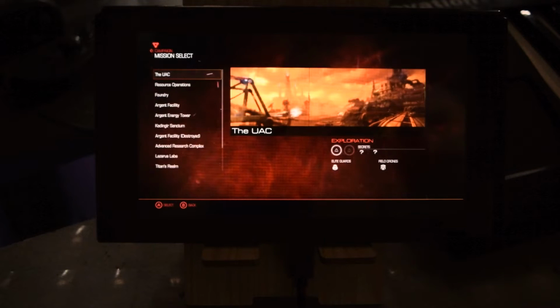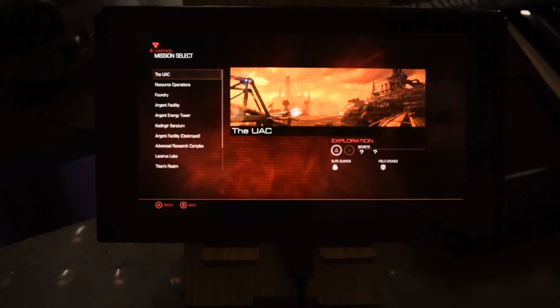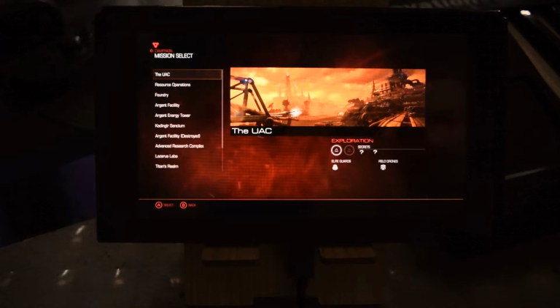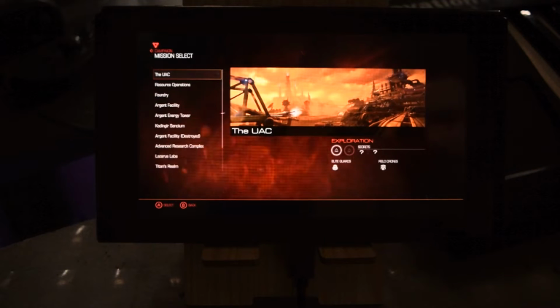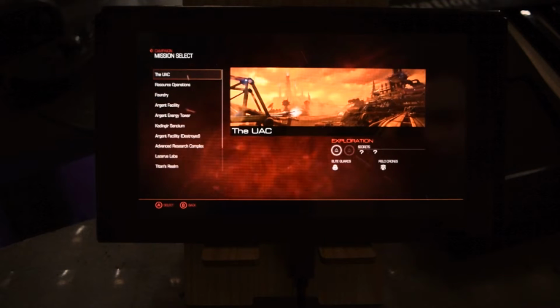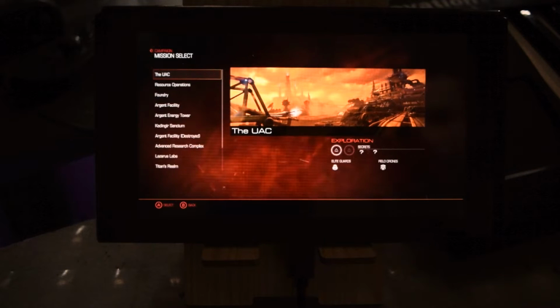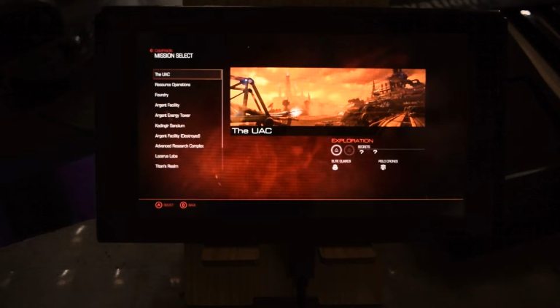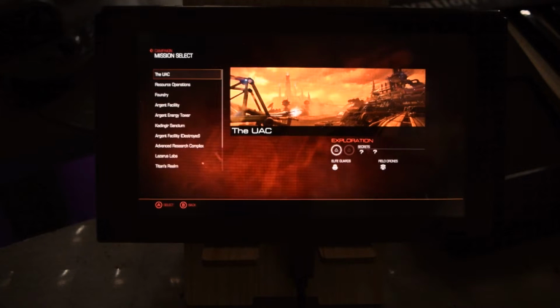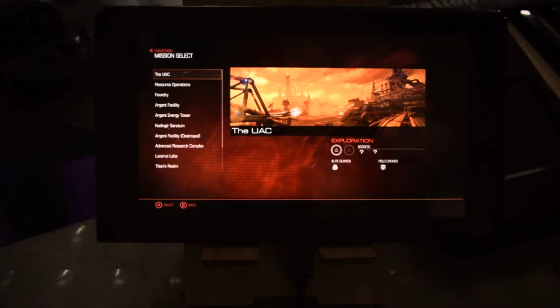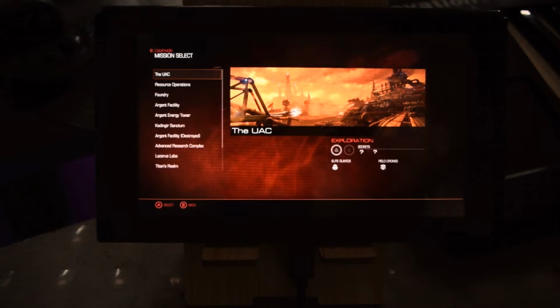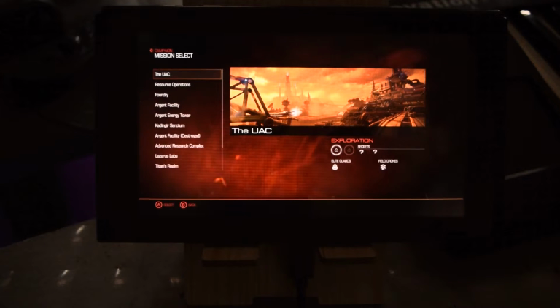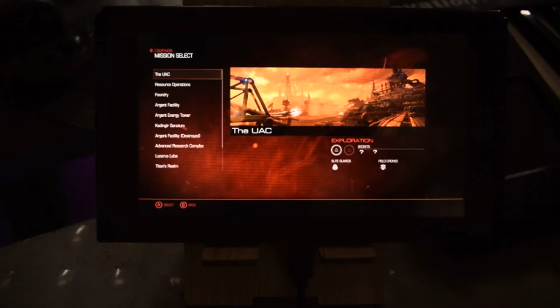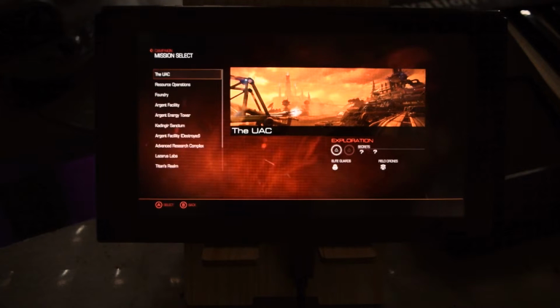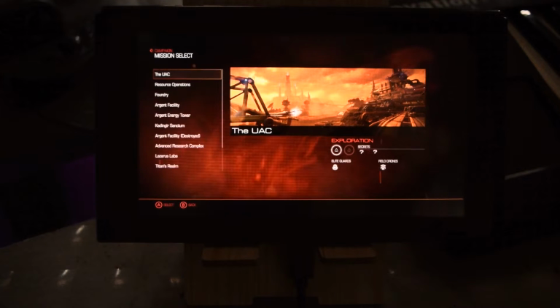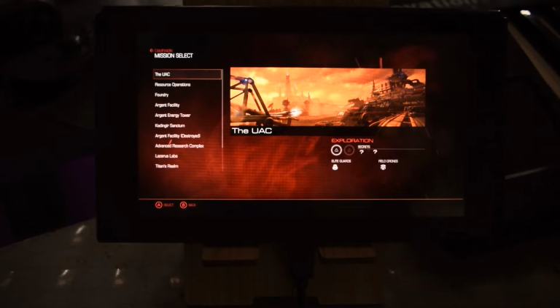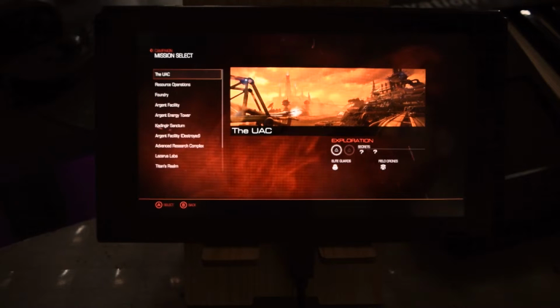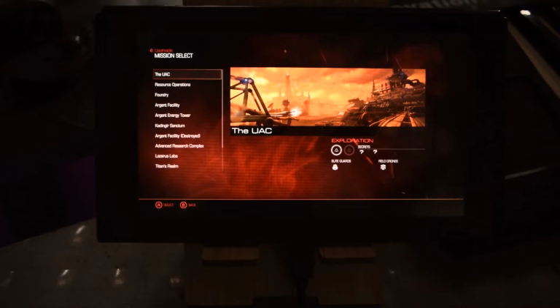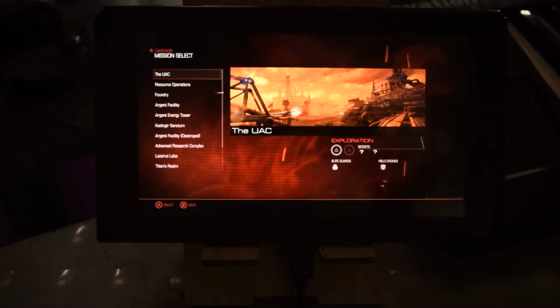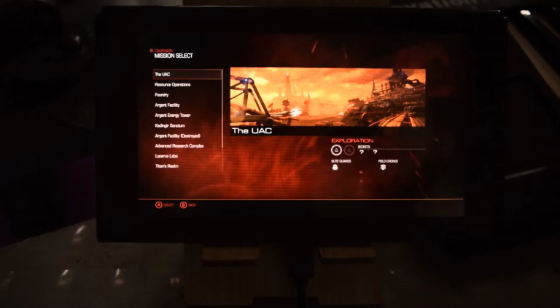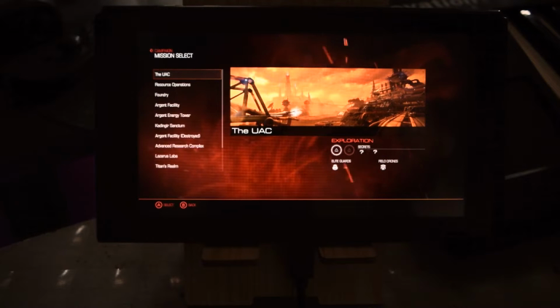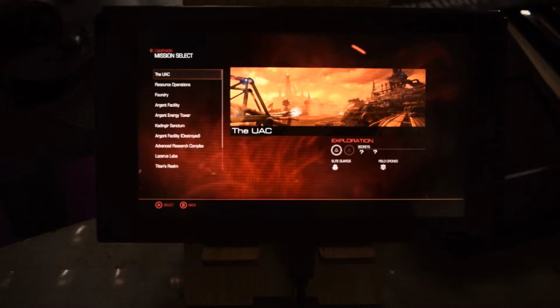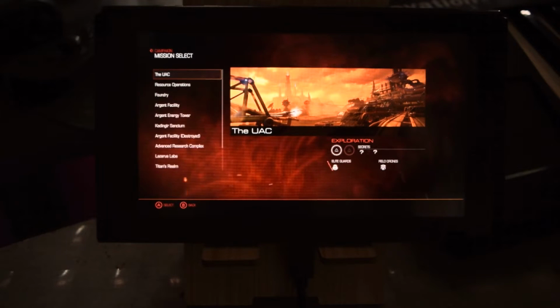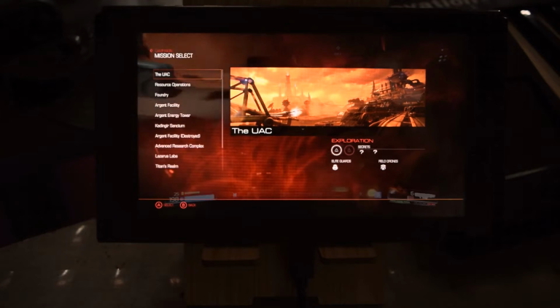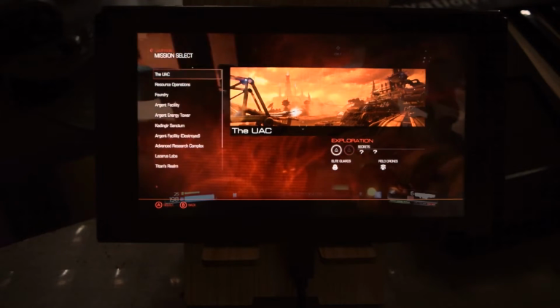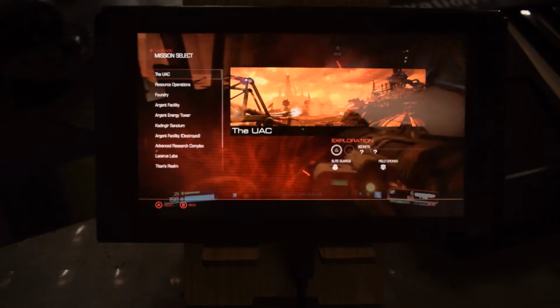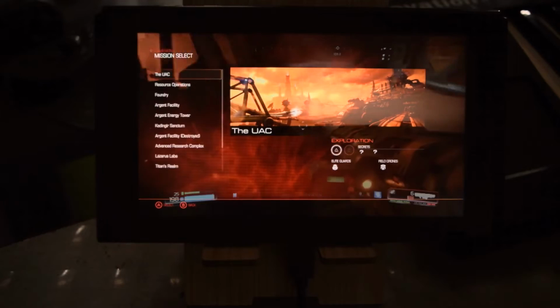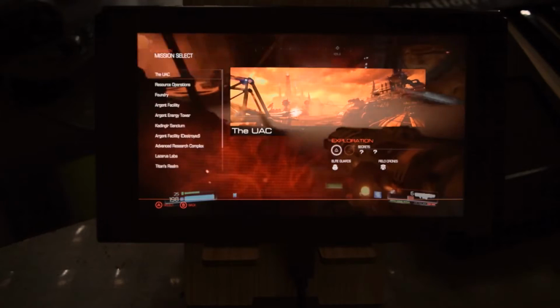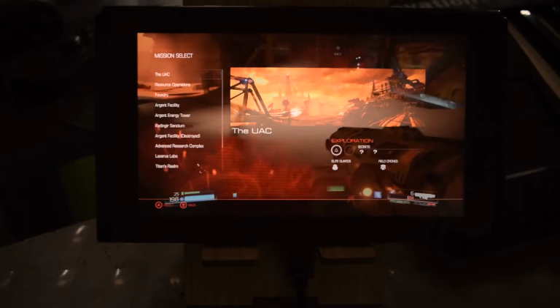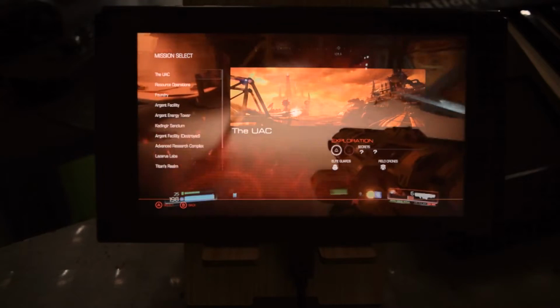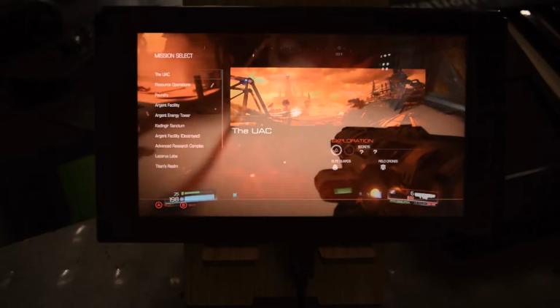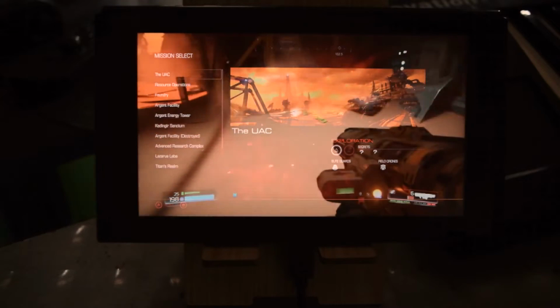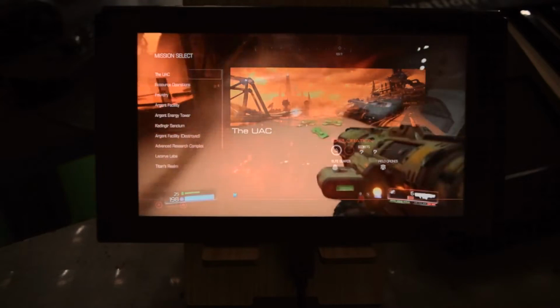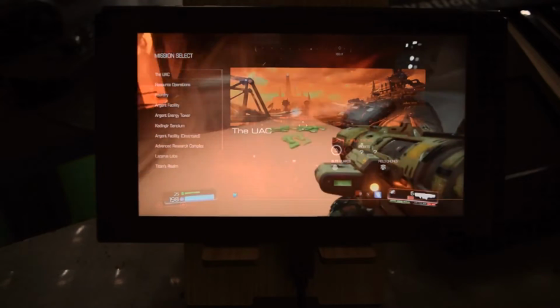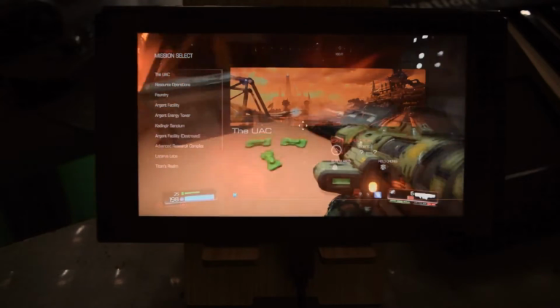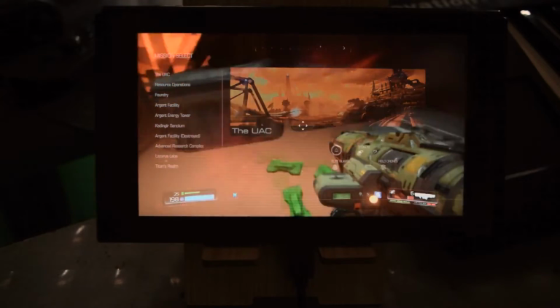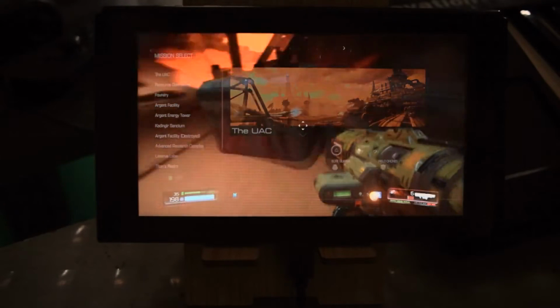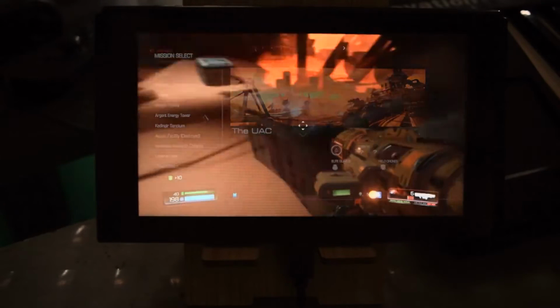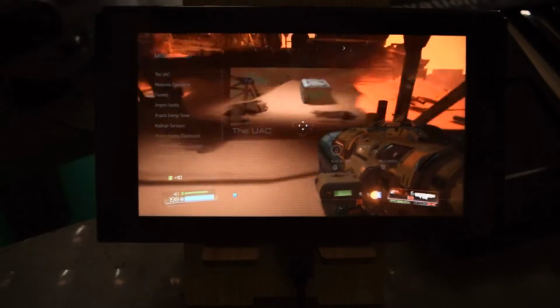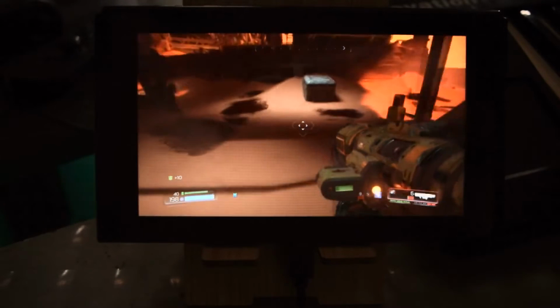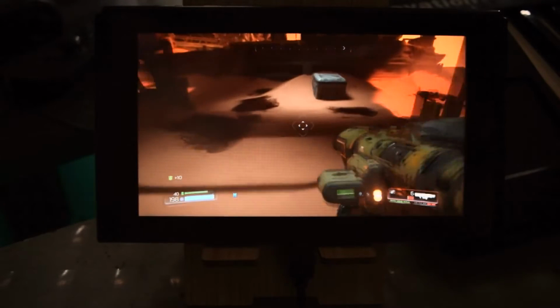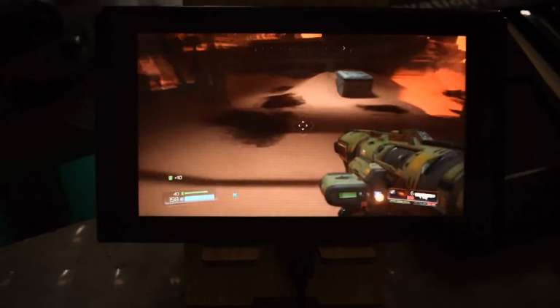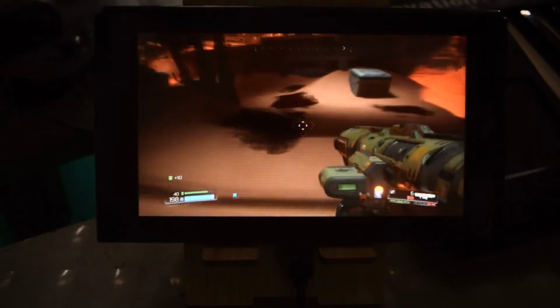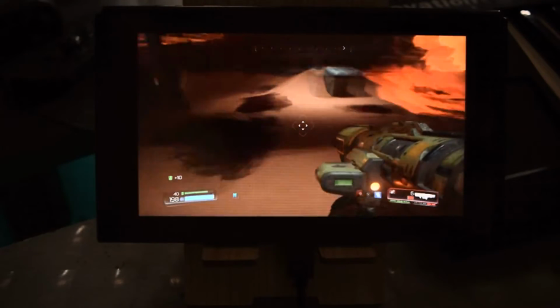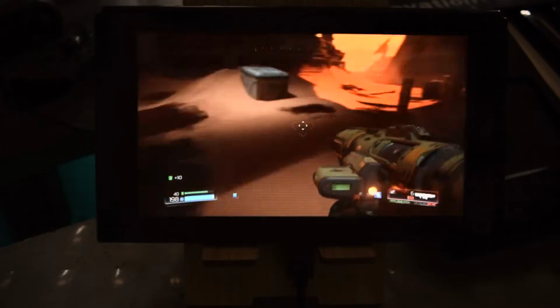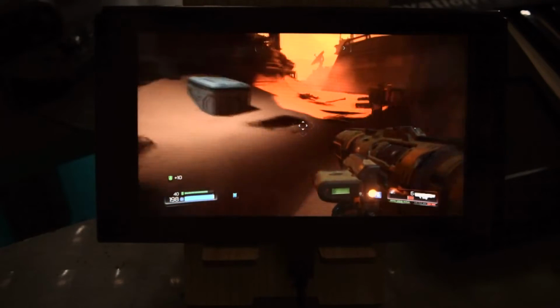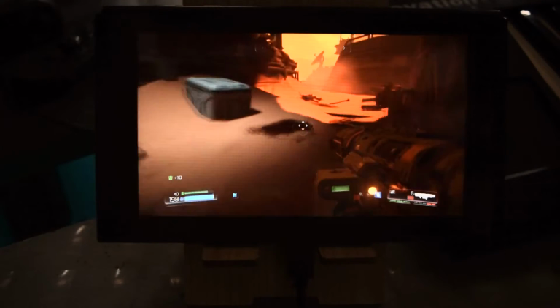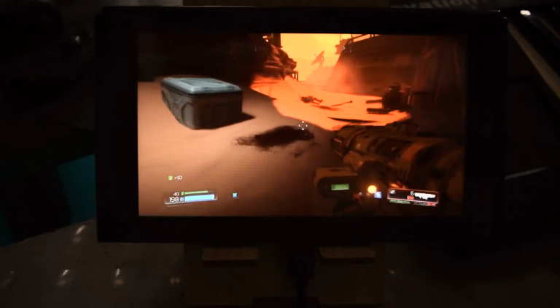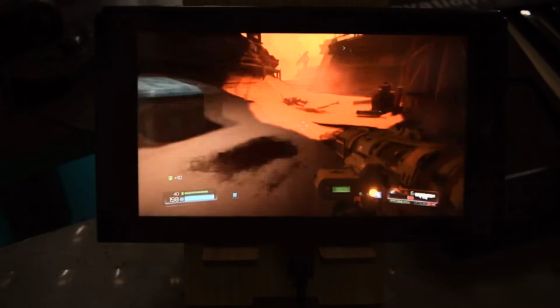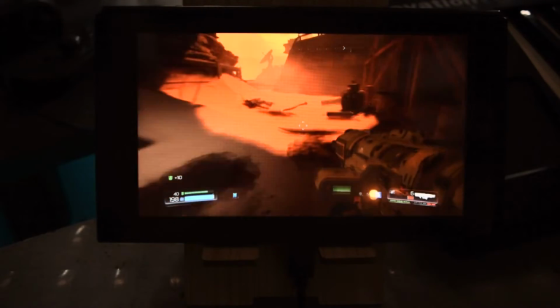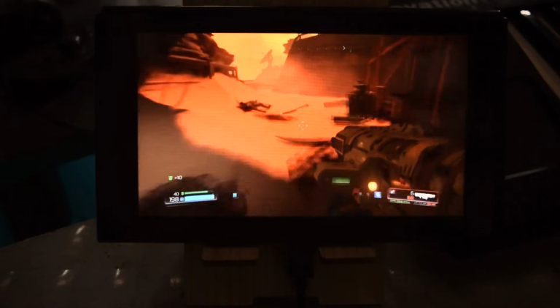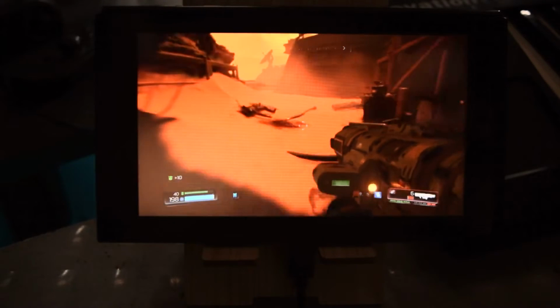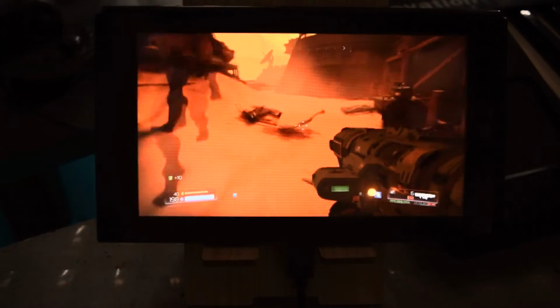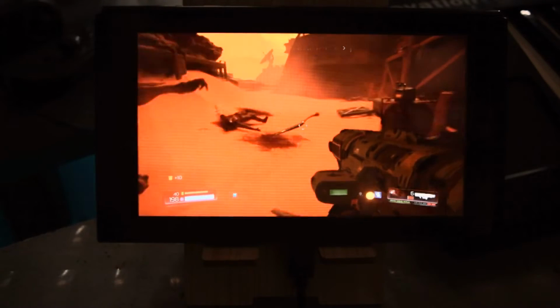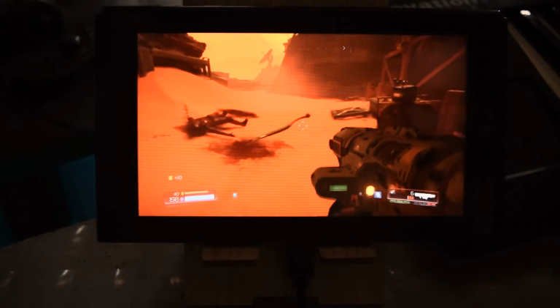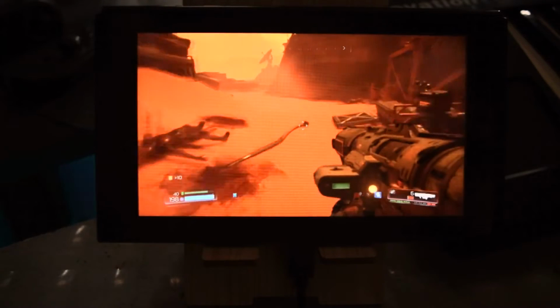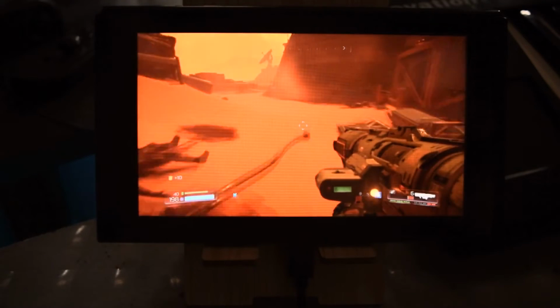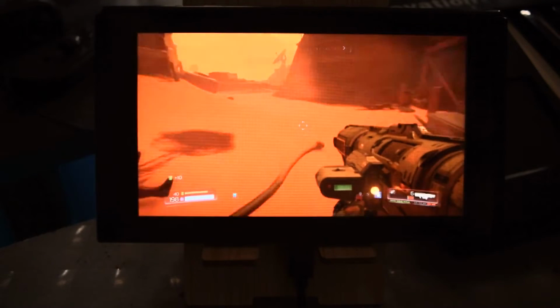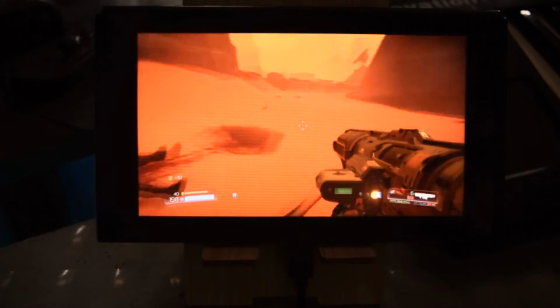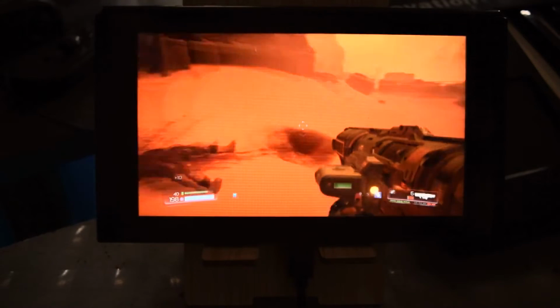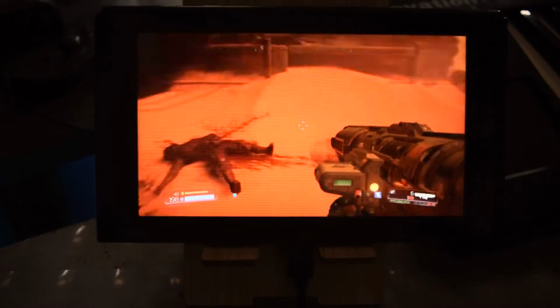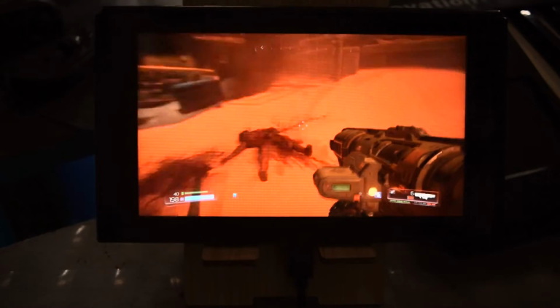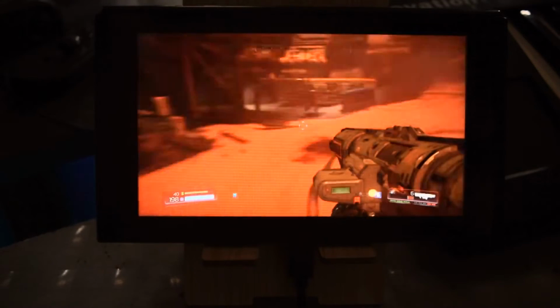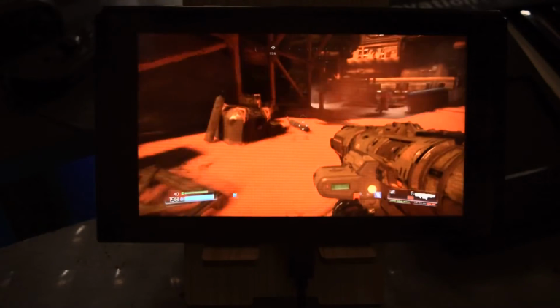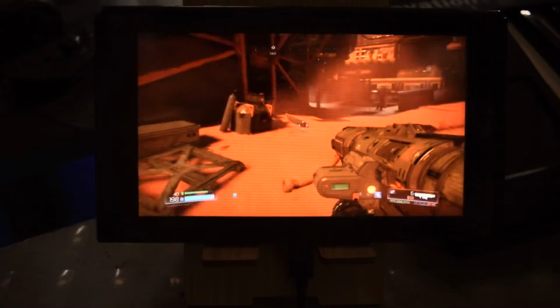Do you guys know if there is a framerate counter for the Nintendo Switch with an overlay?